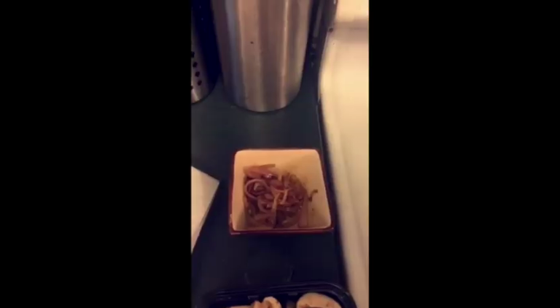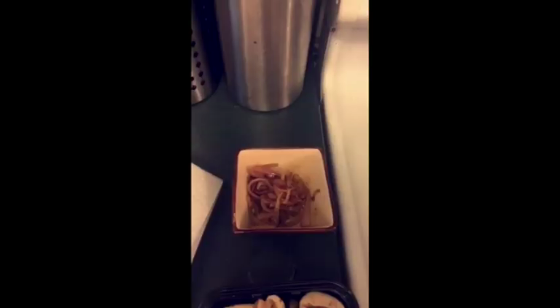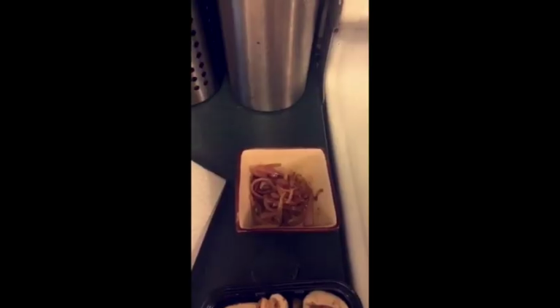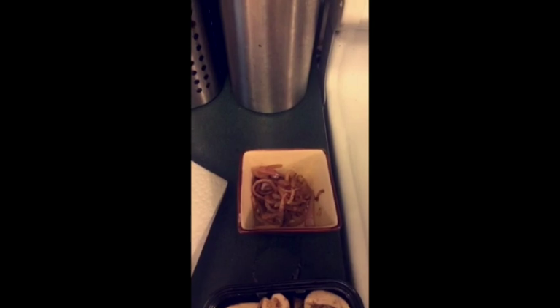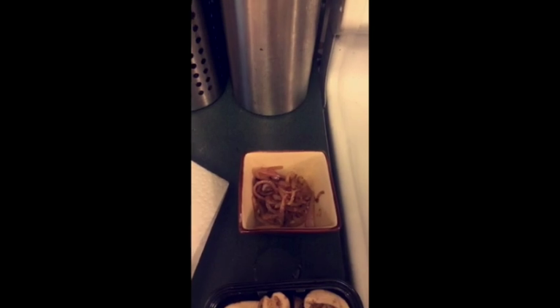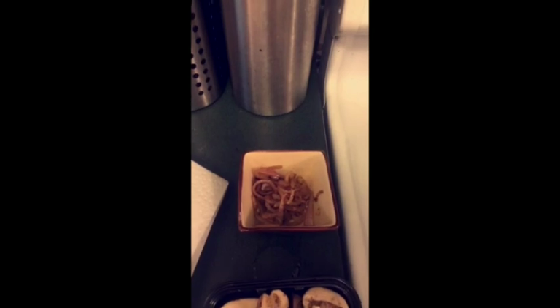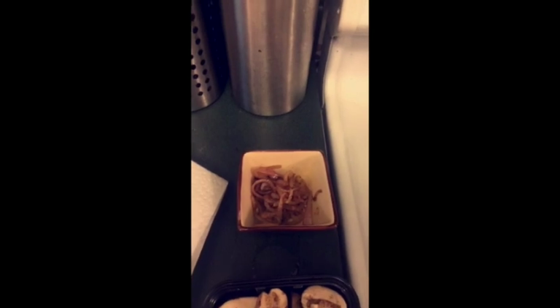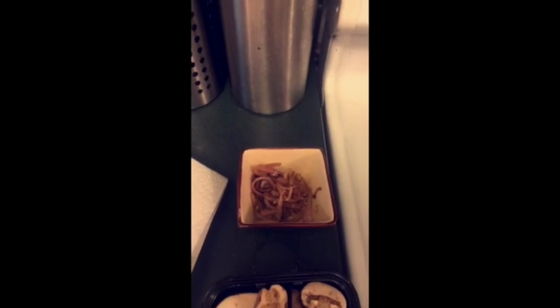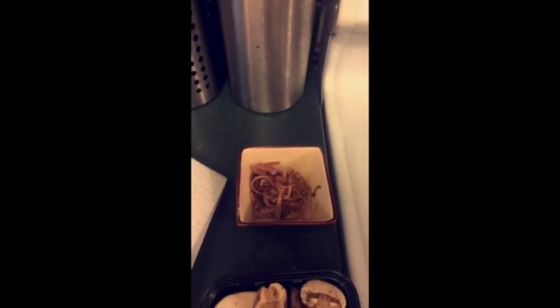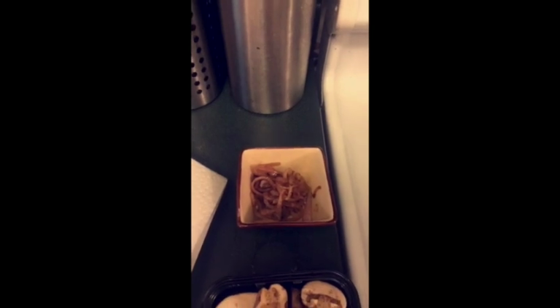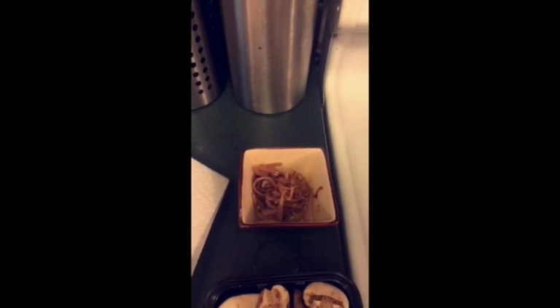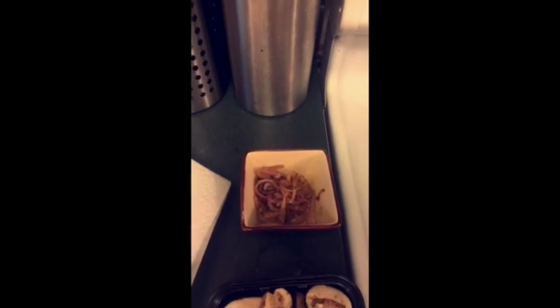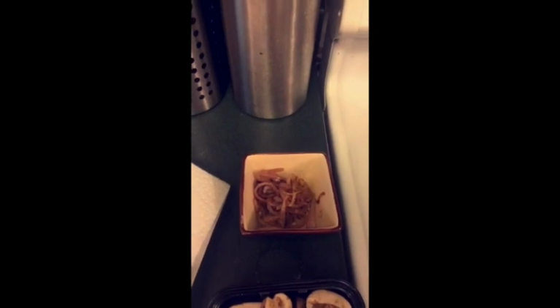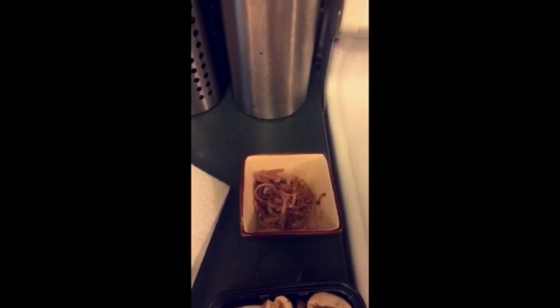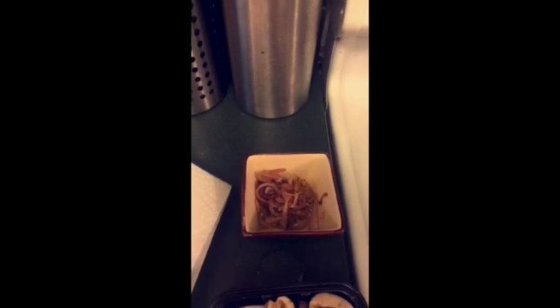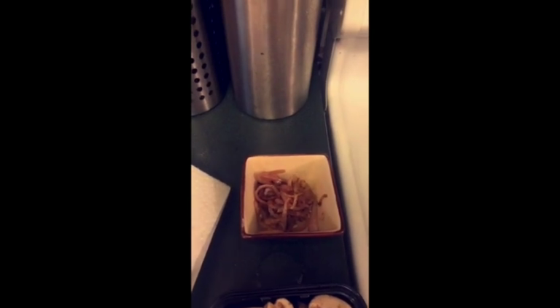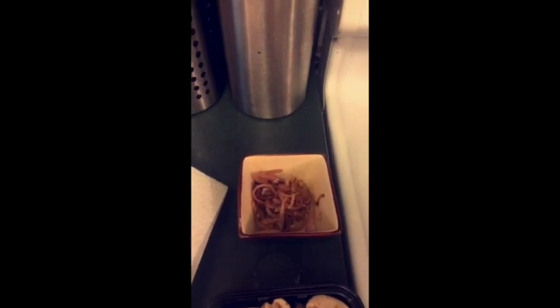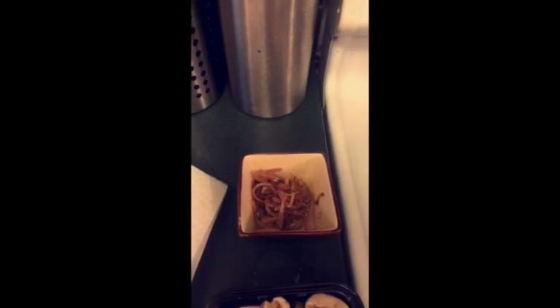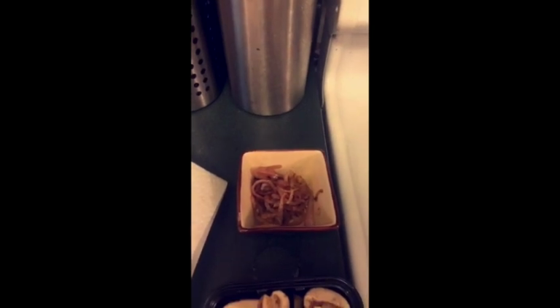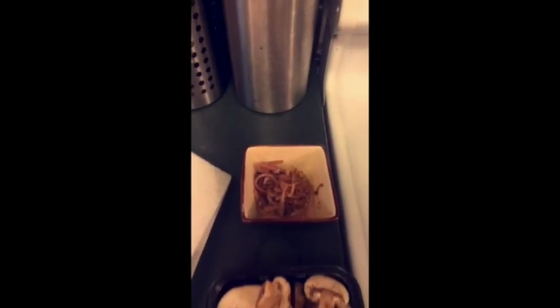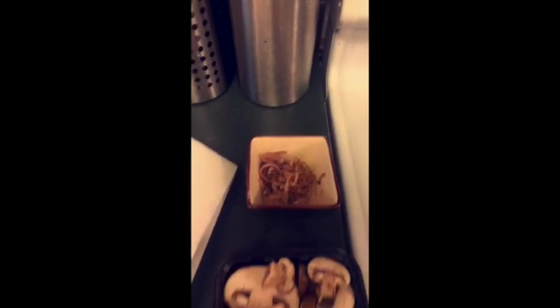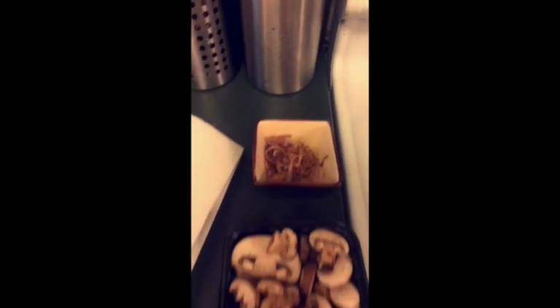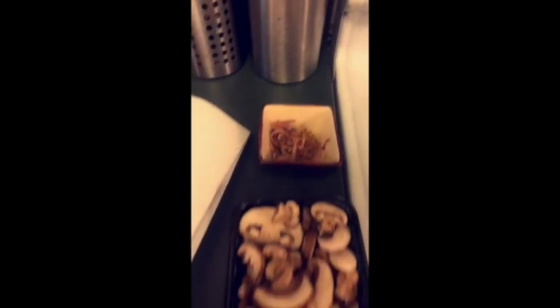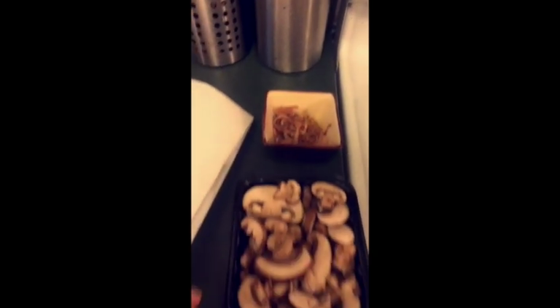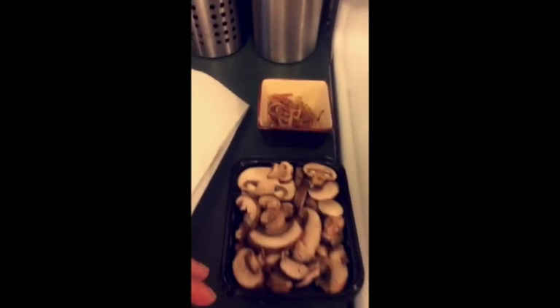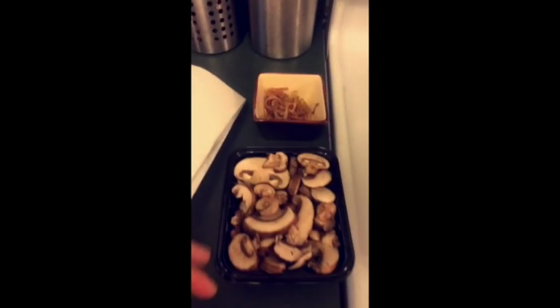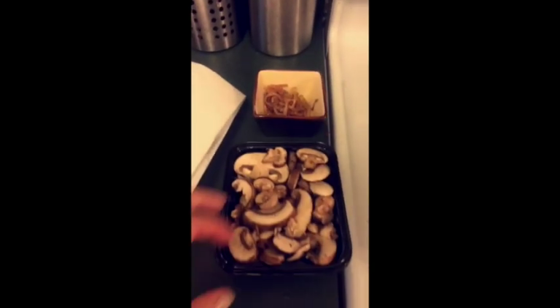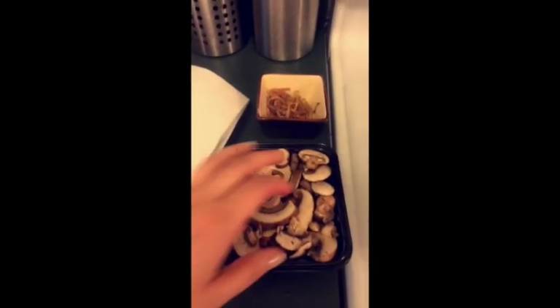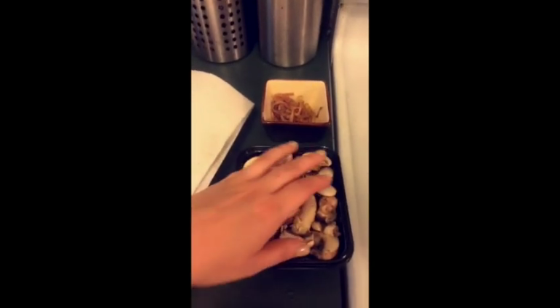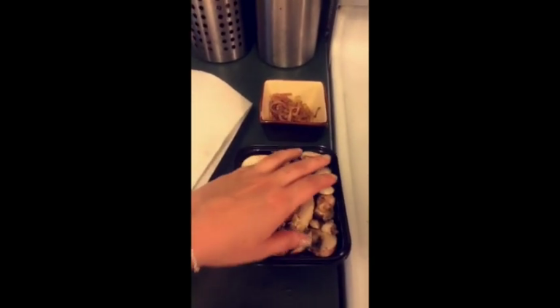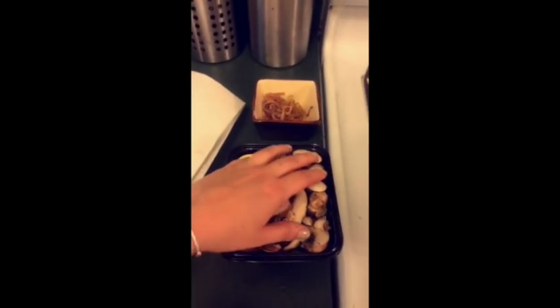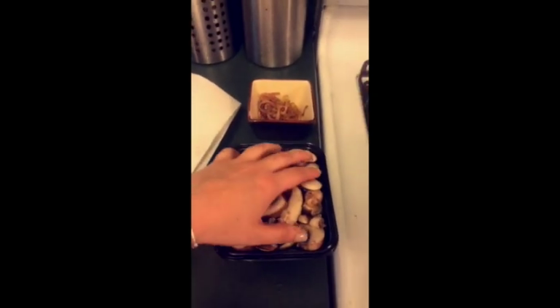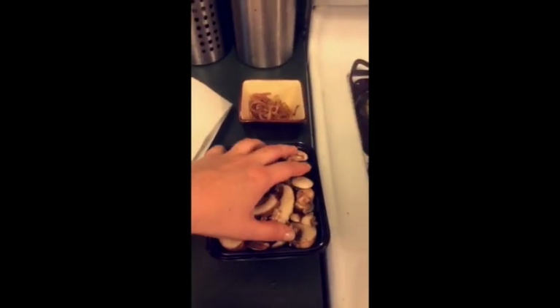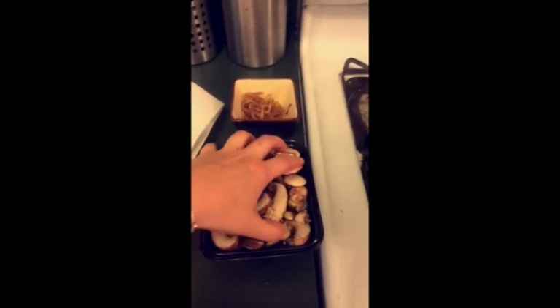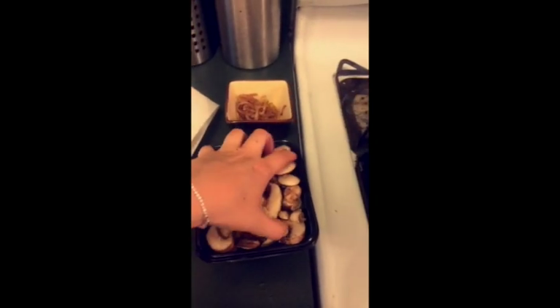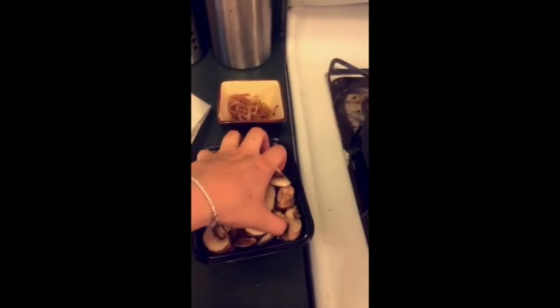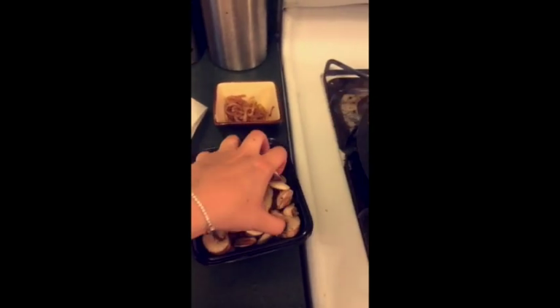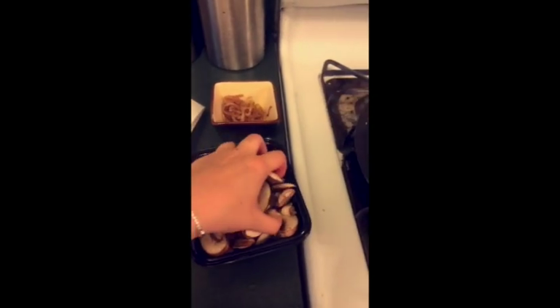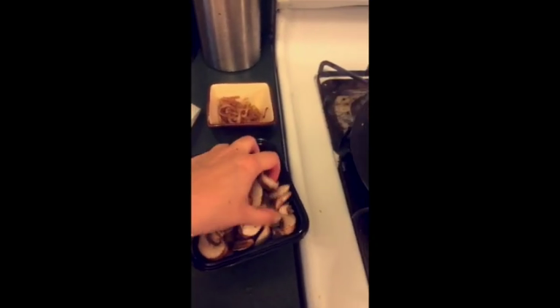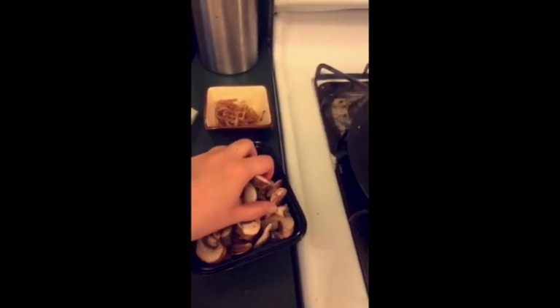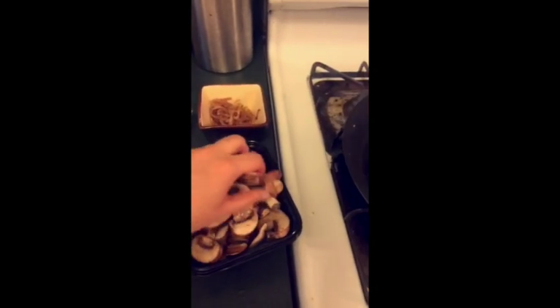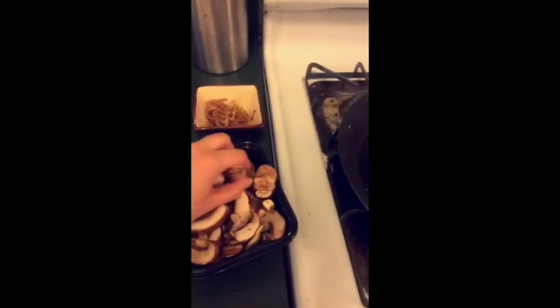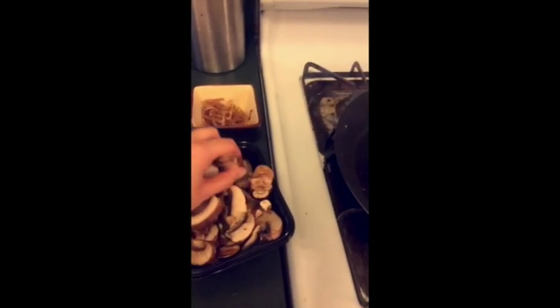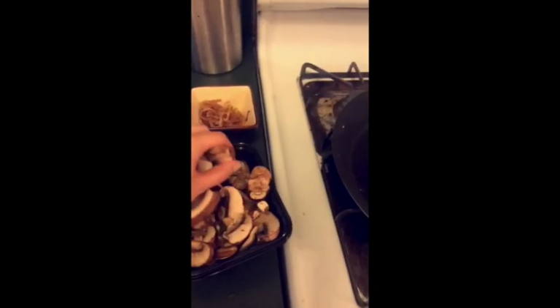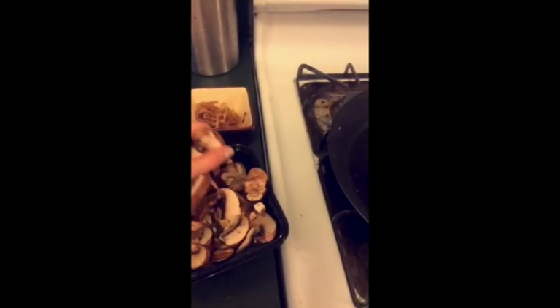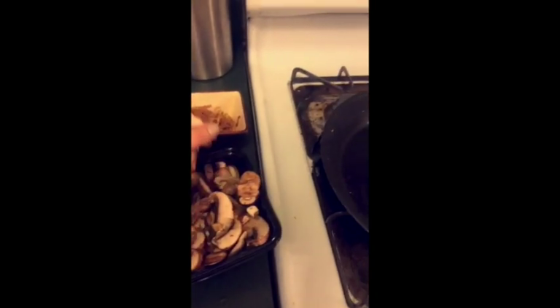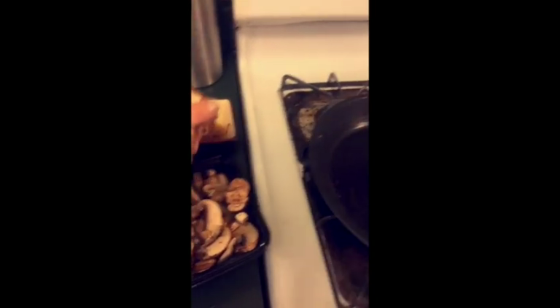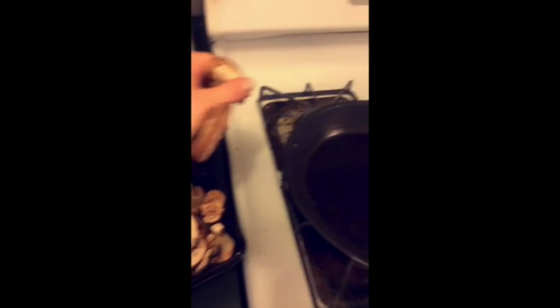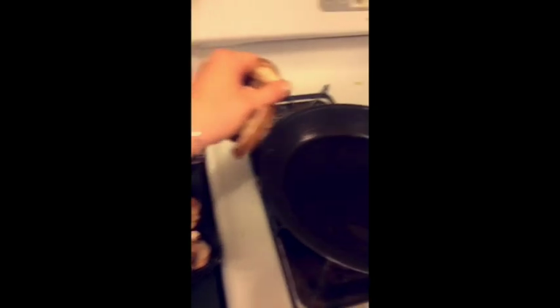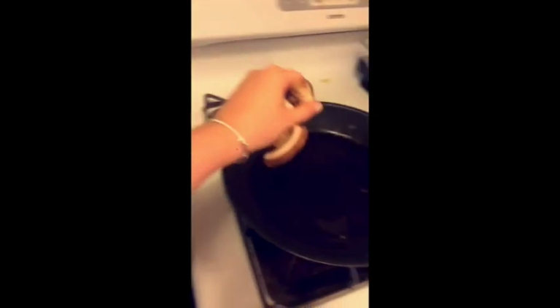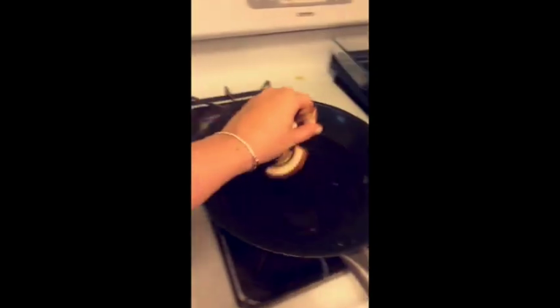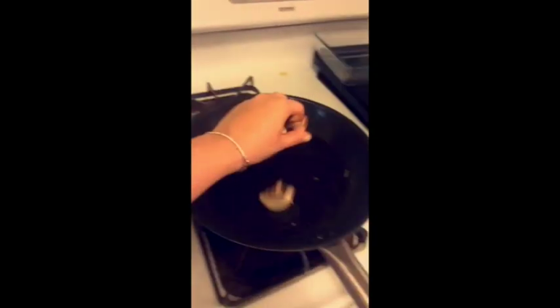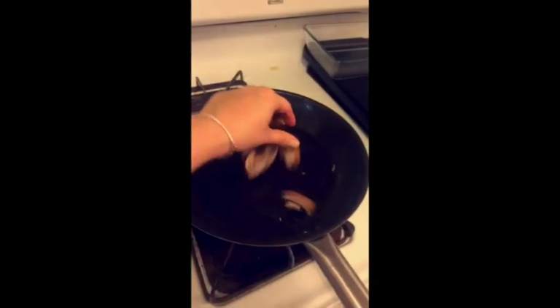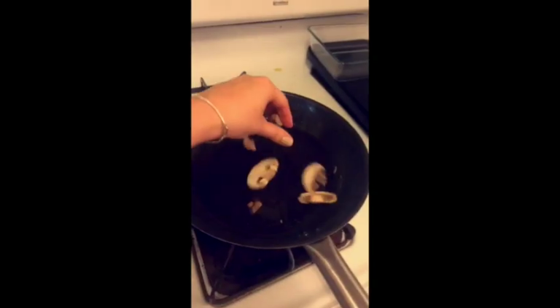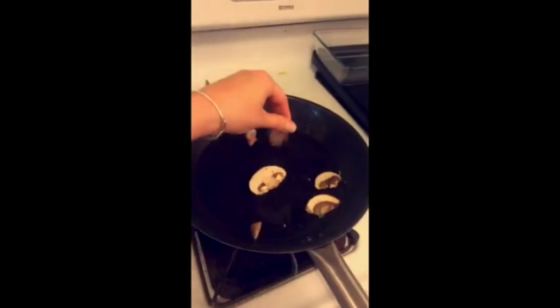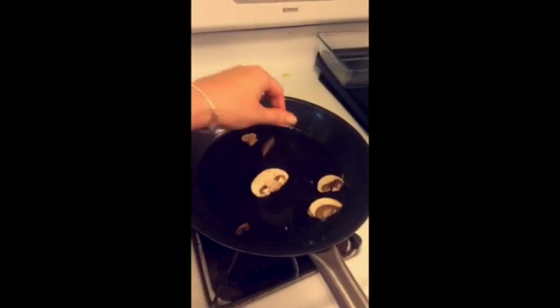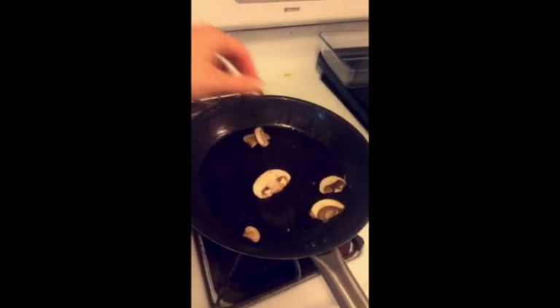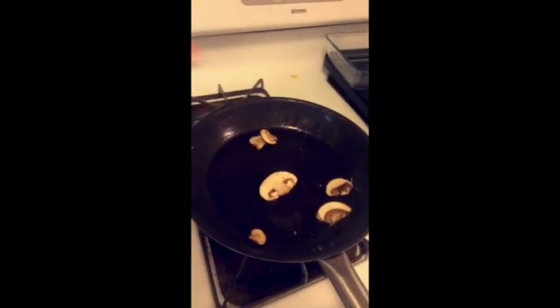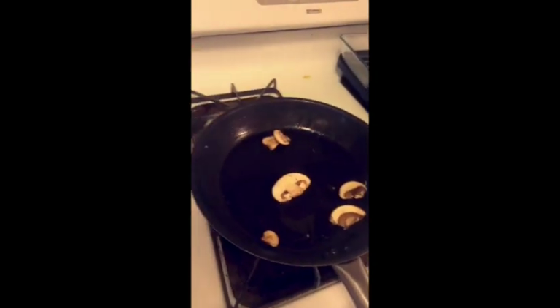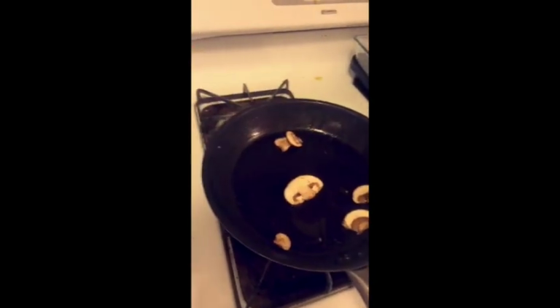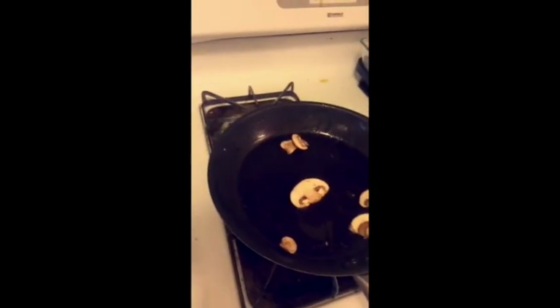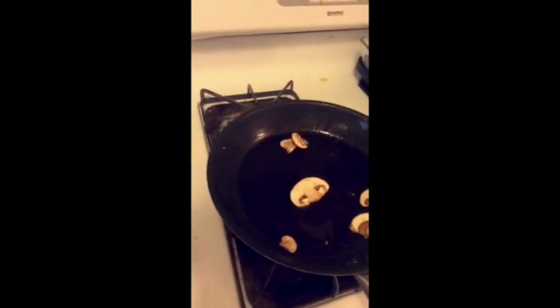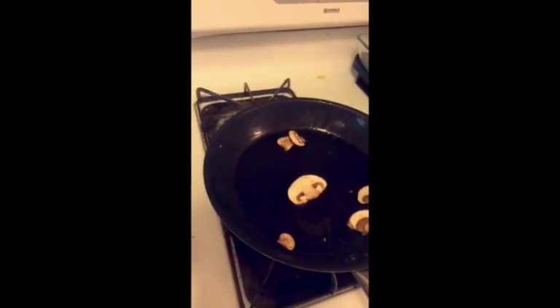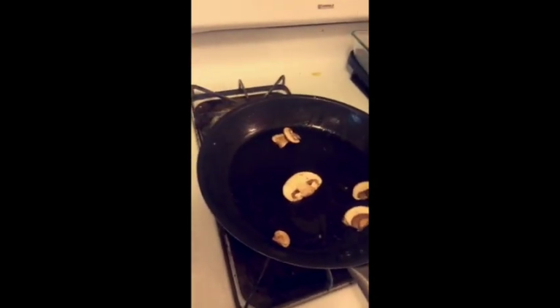Move the onions into a dish, and now I'm going to add some mushrooms to the same pan with the same bacon grease.